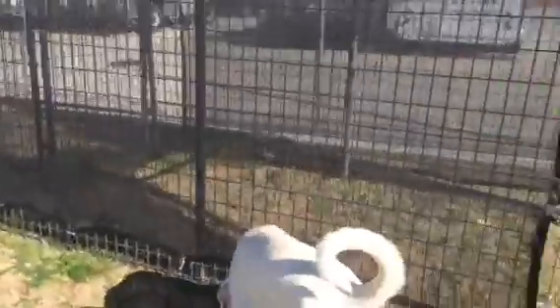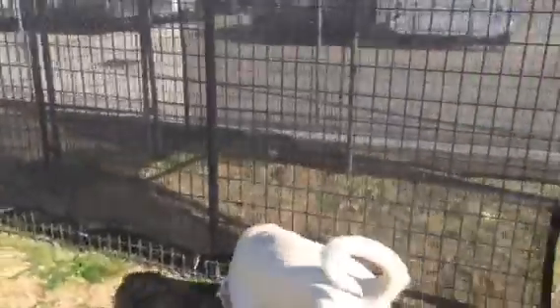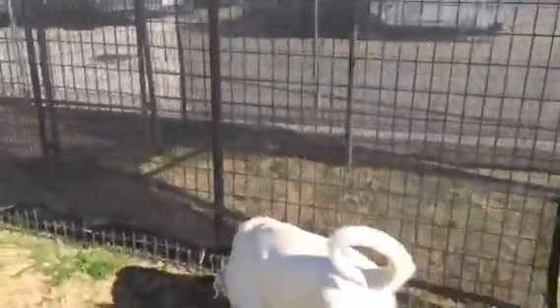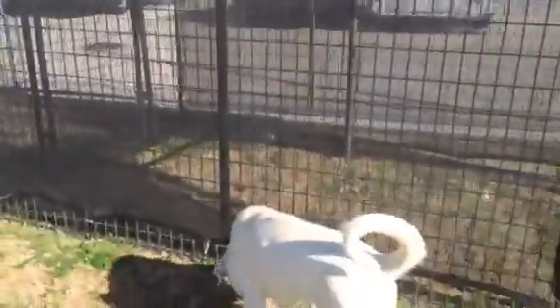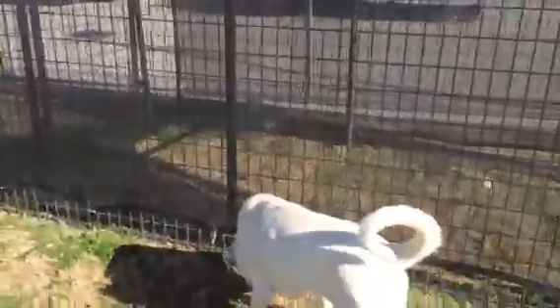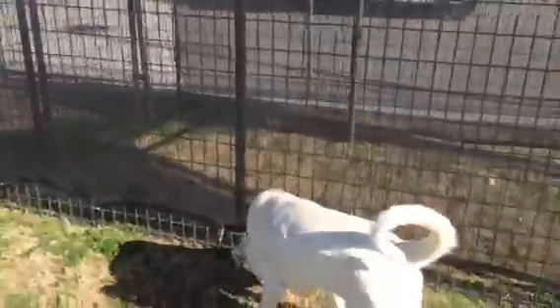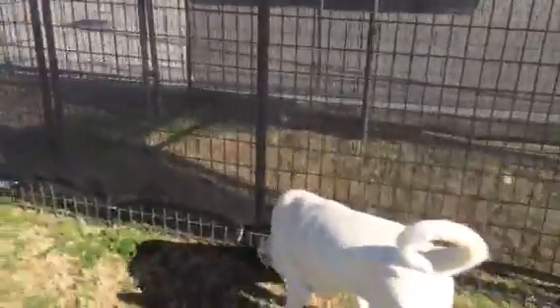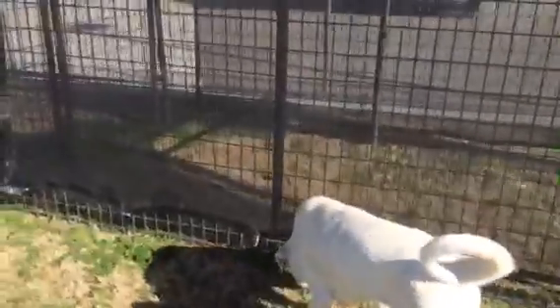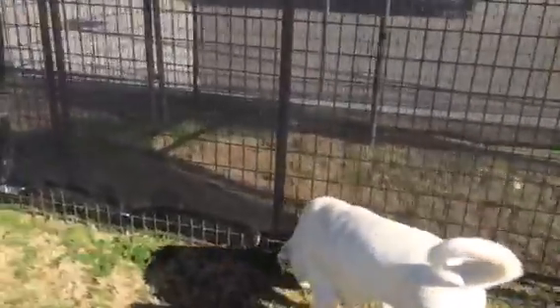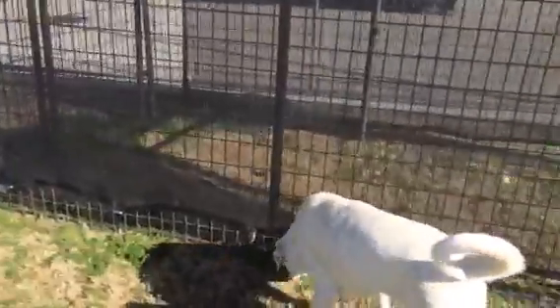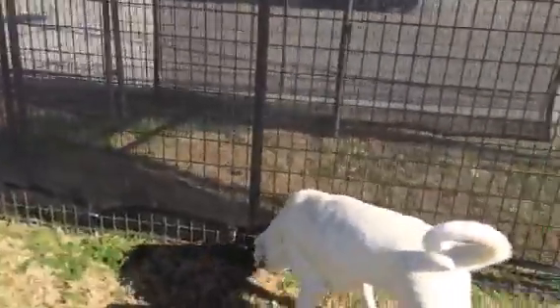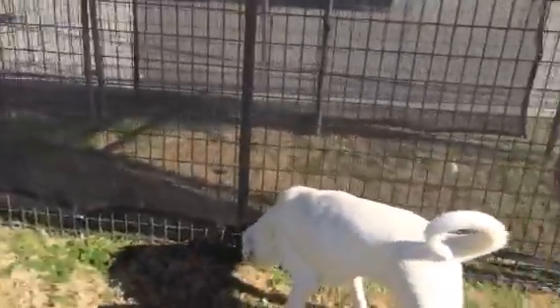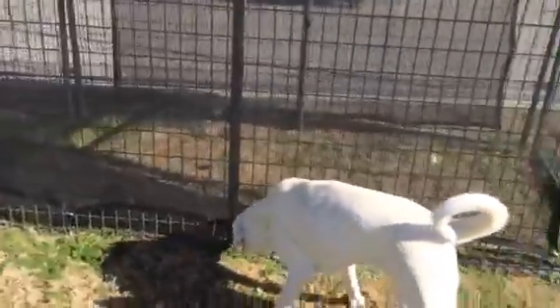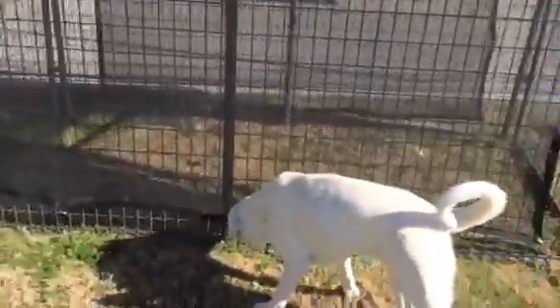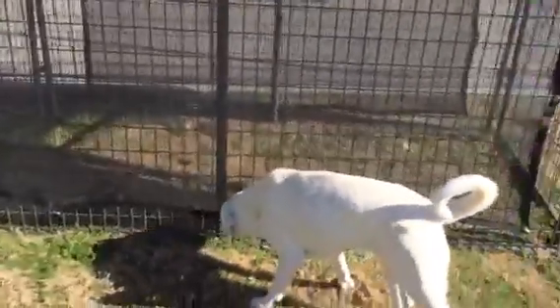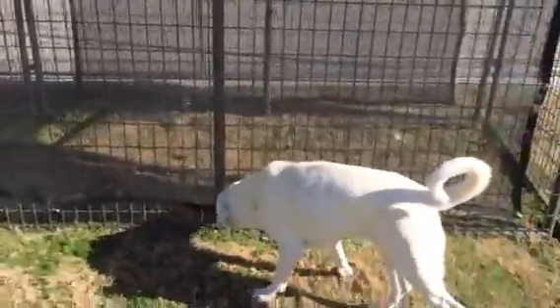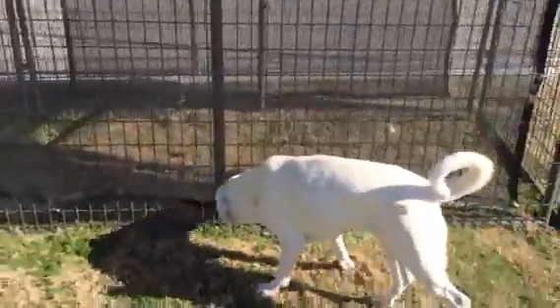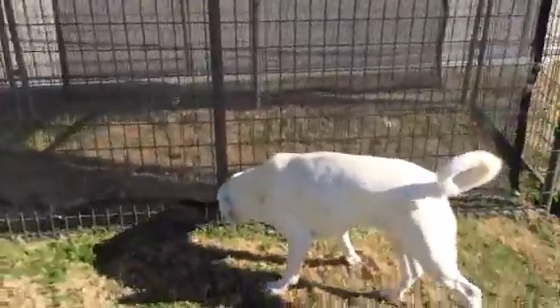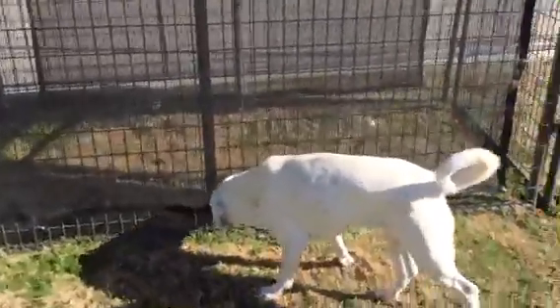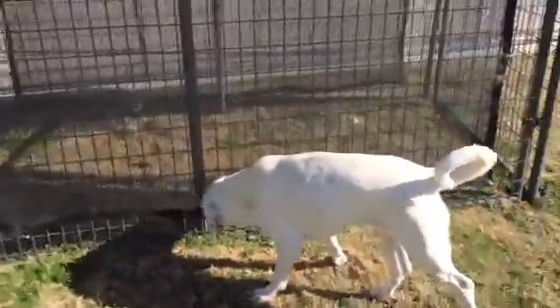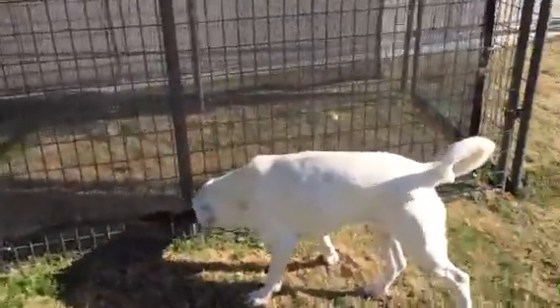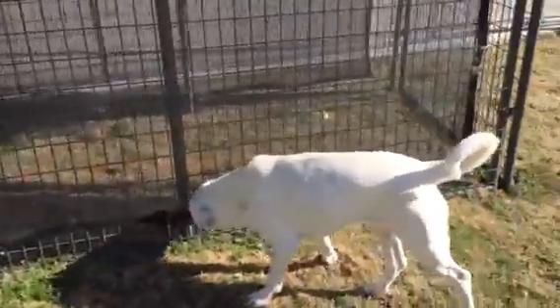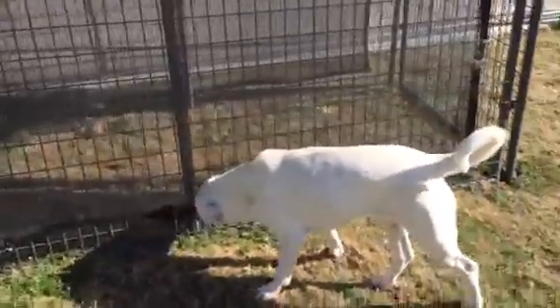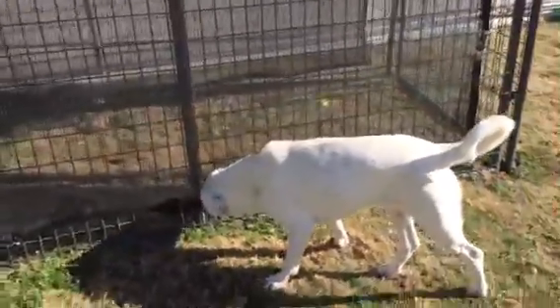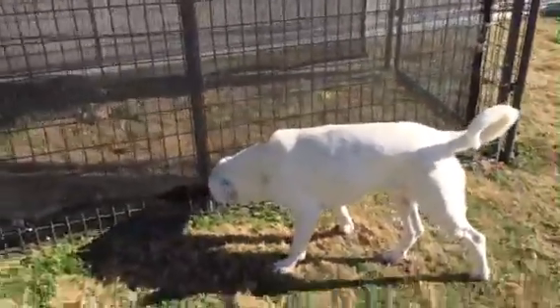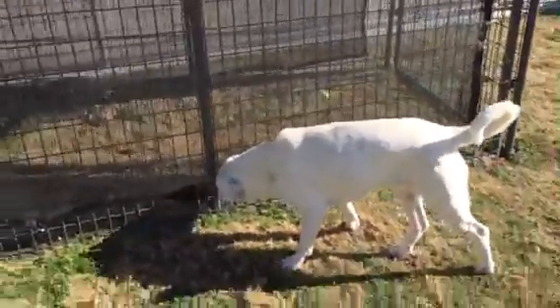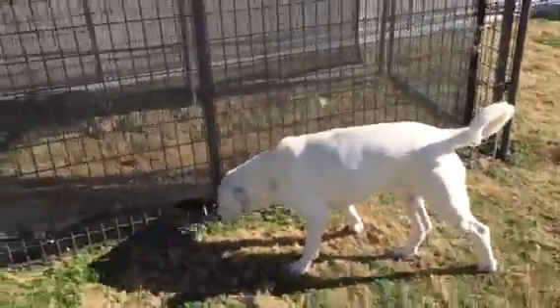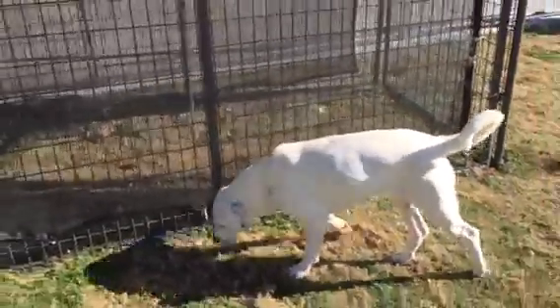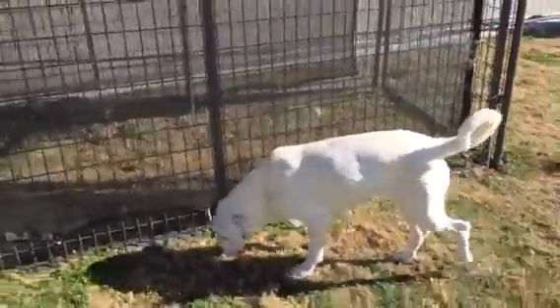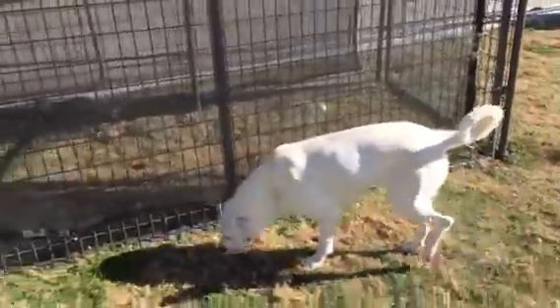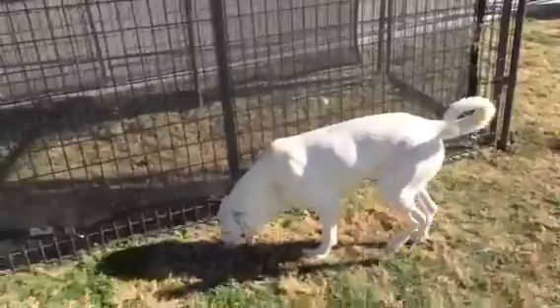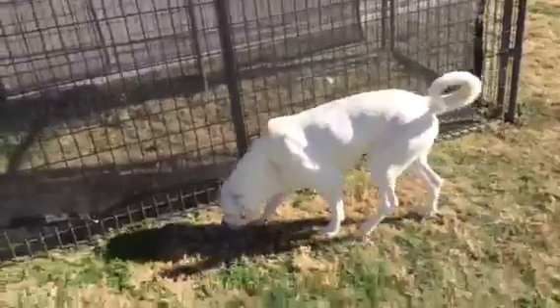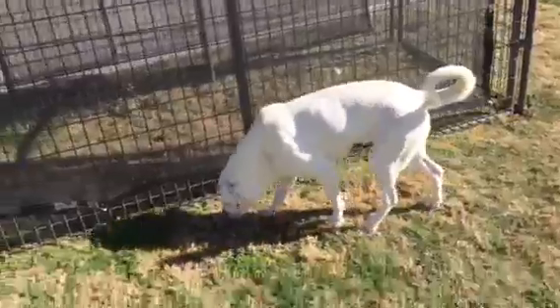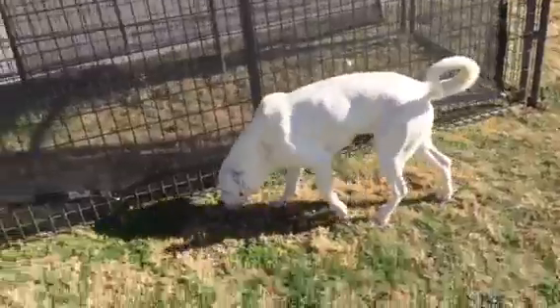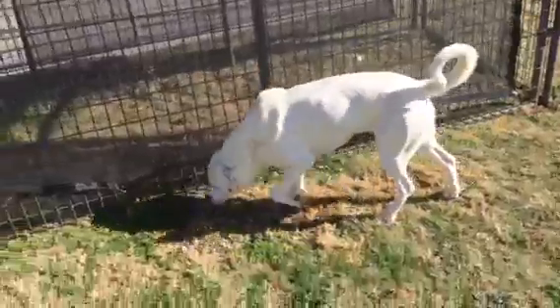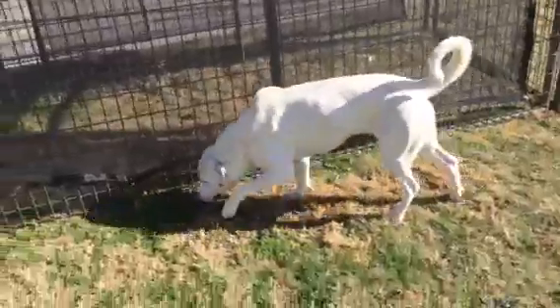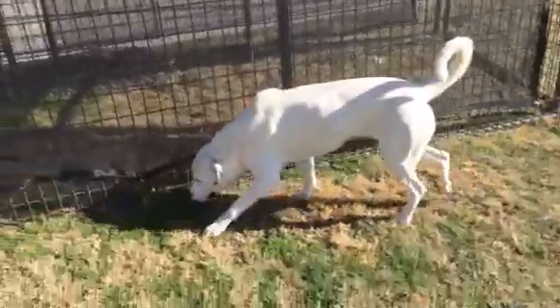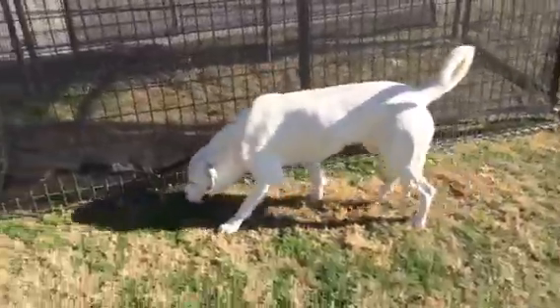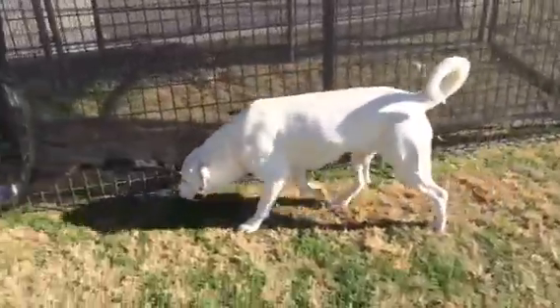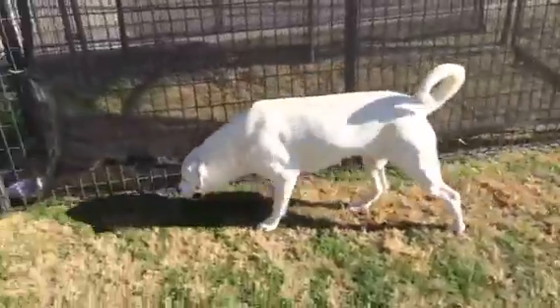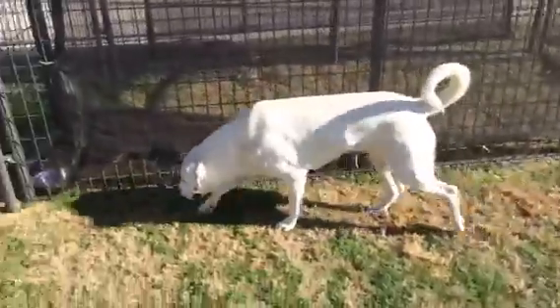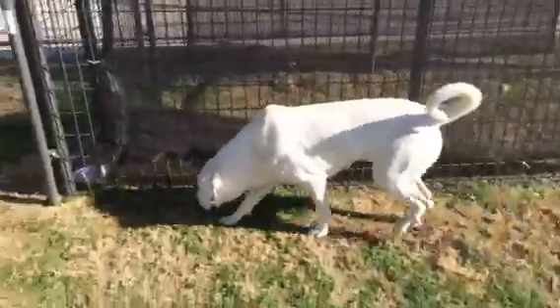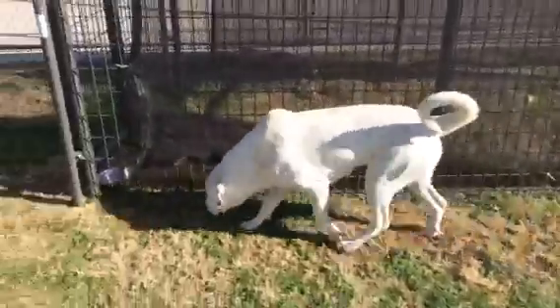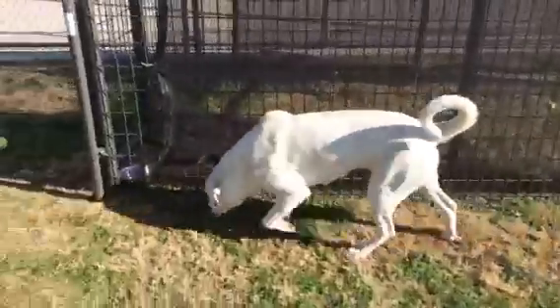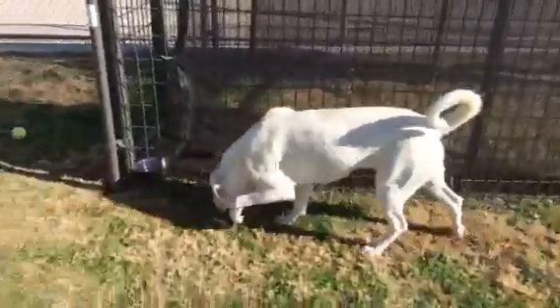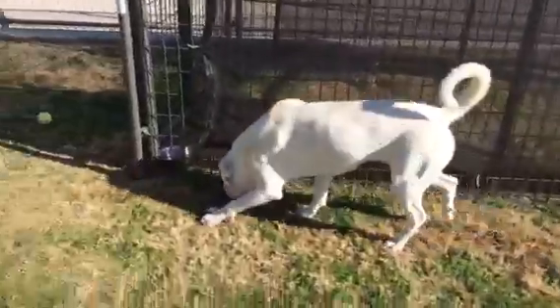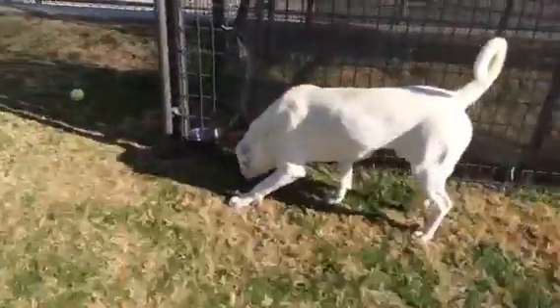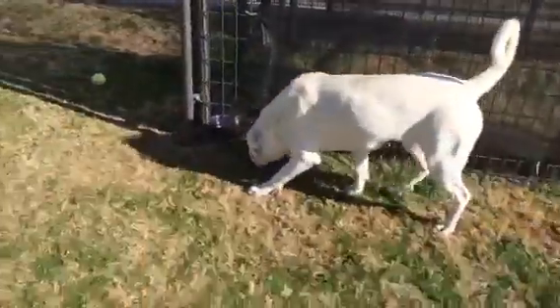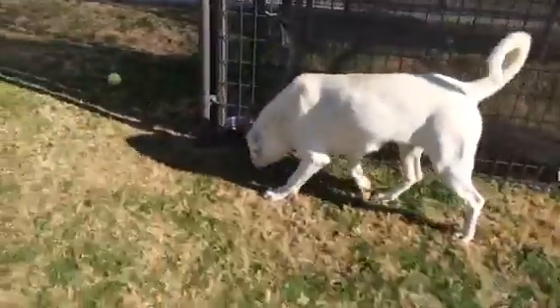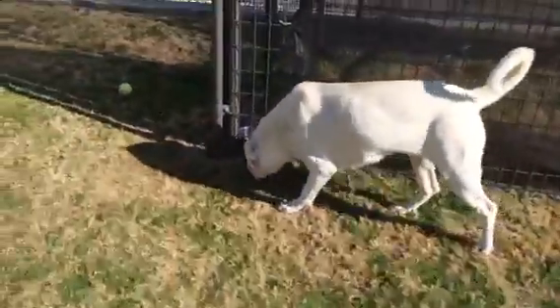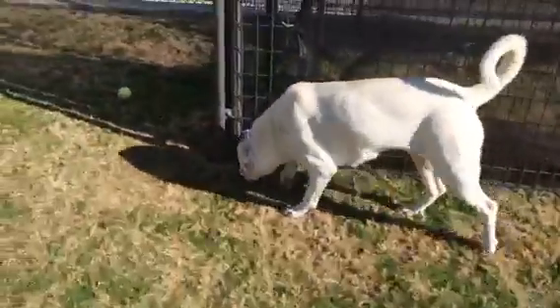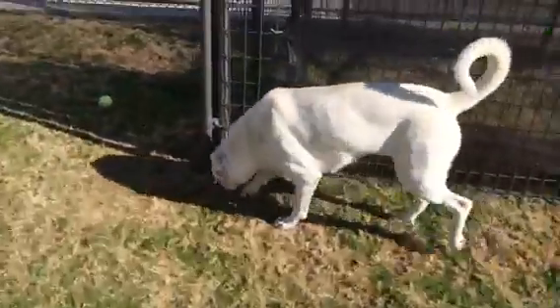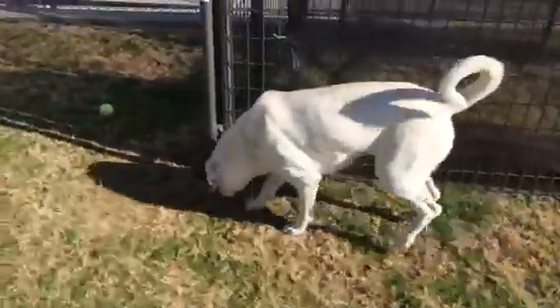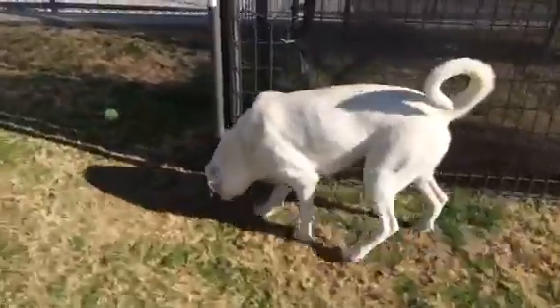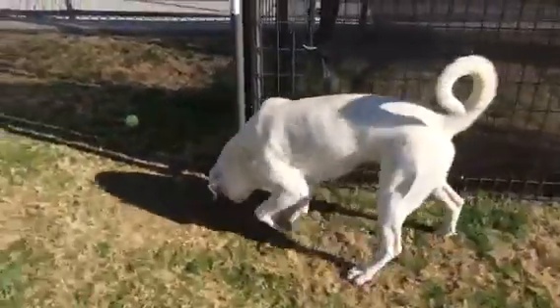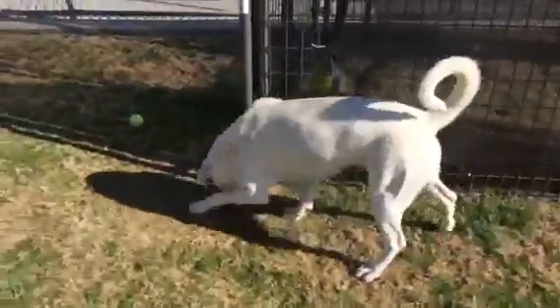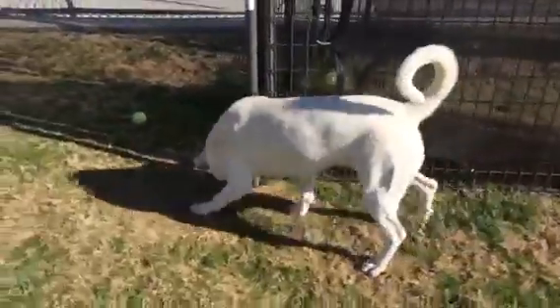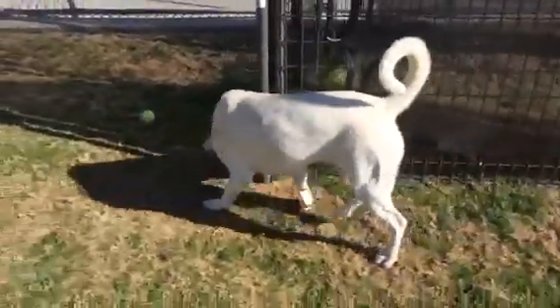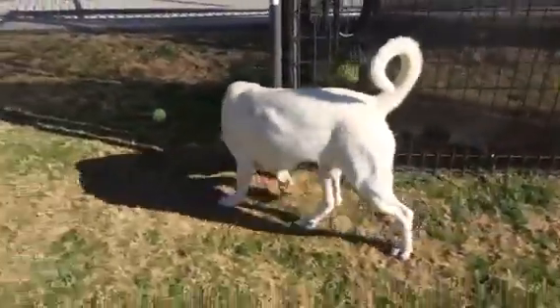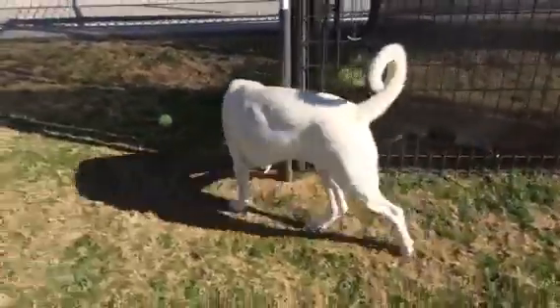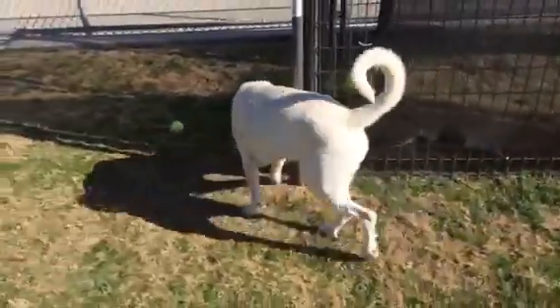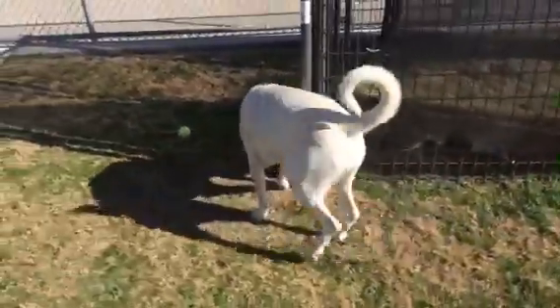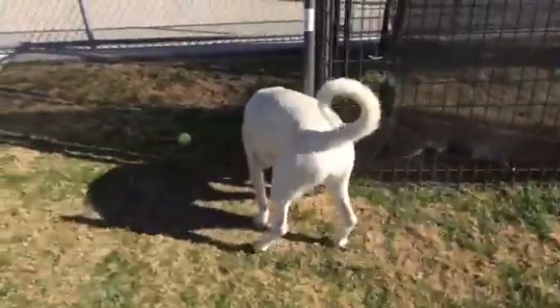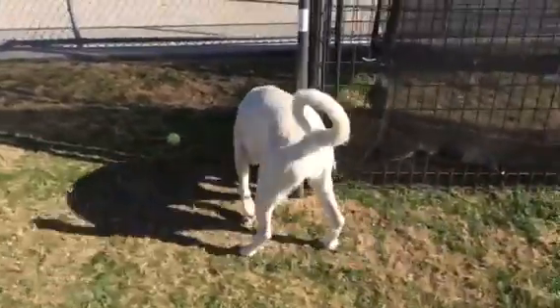She is super friendly with humans and super friendly with other dogs. She shares her kennel with another female and they get along just great.